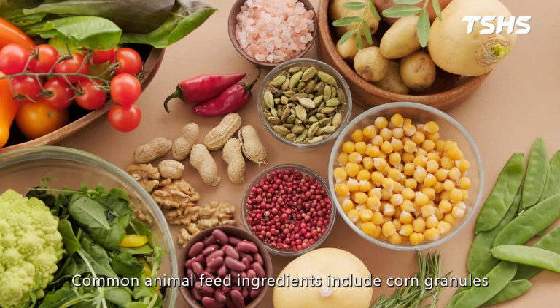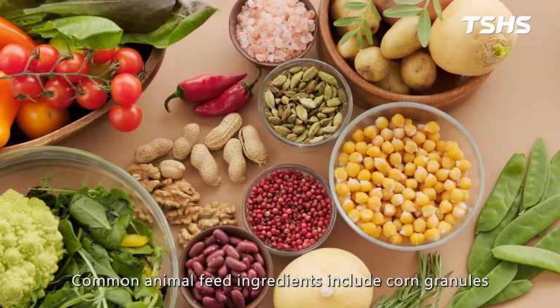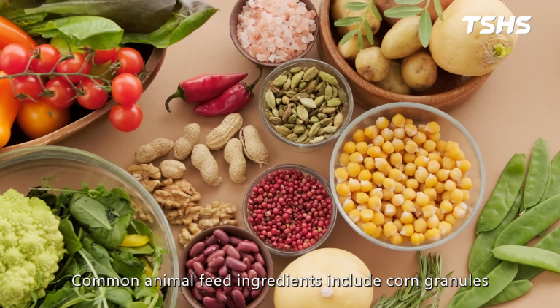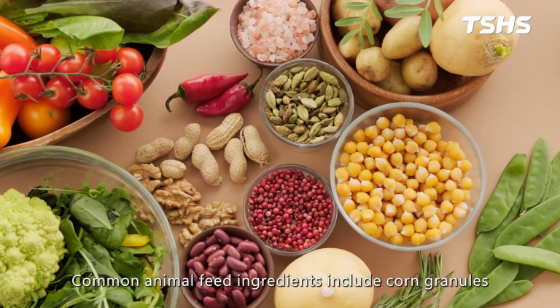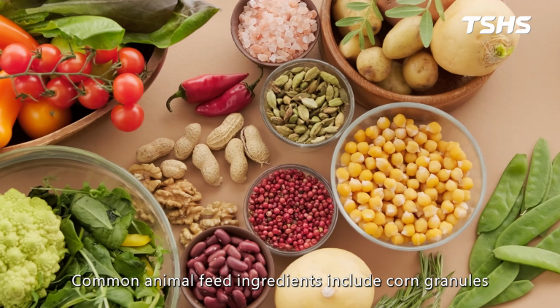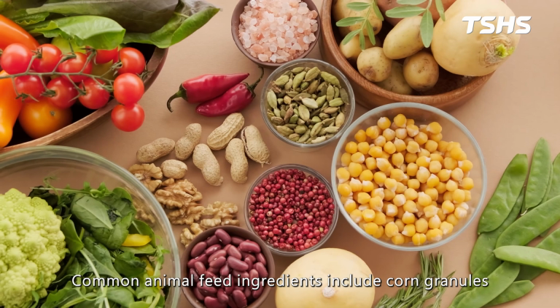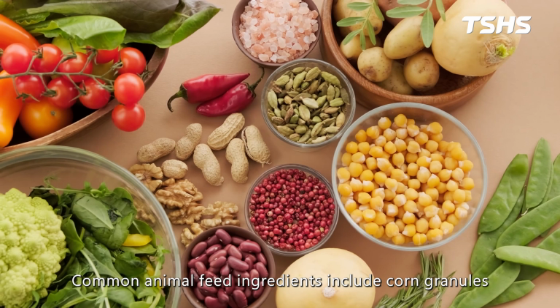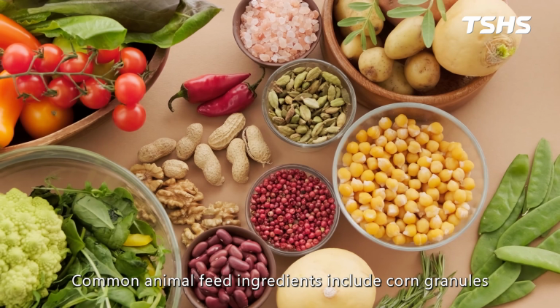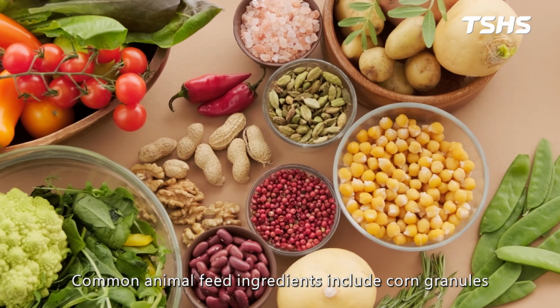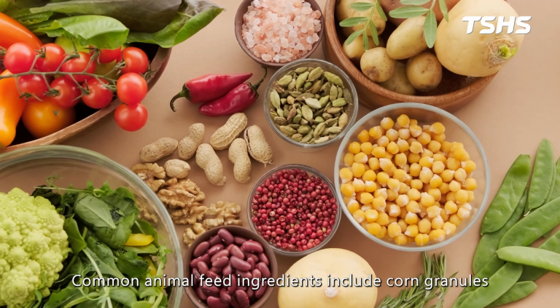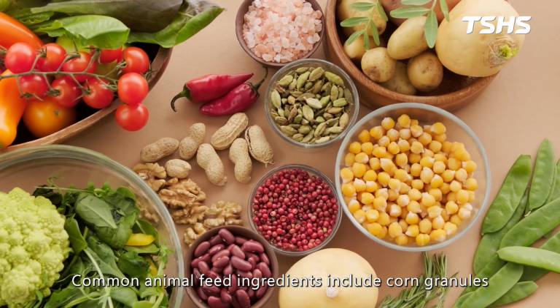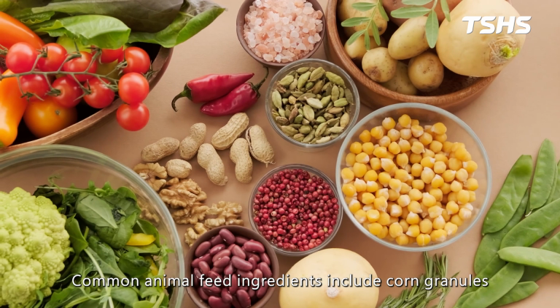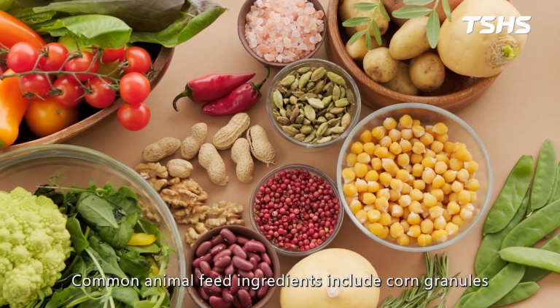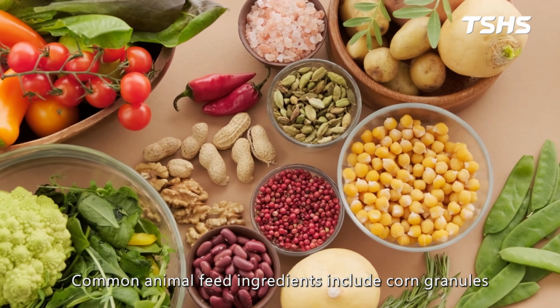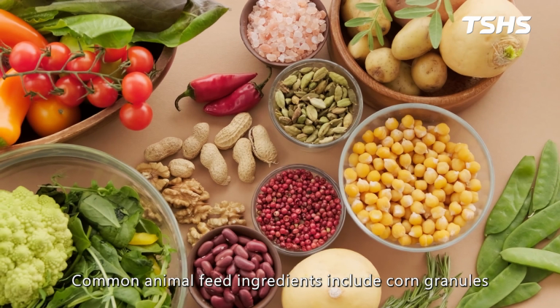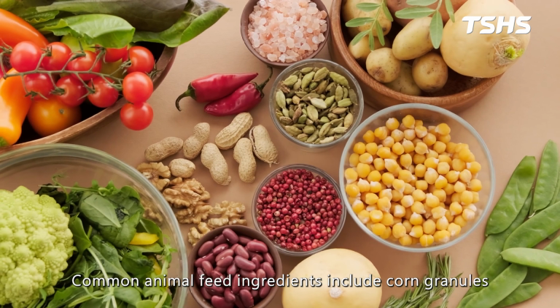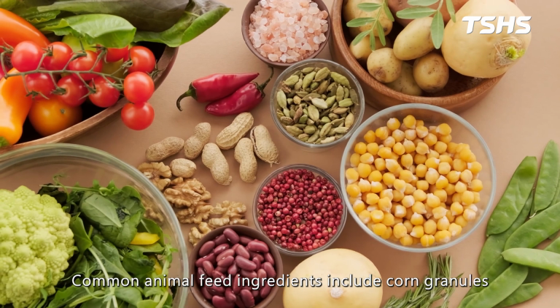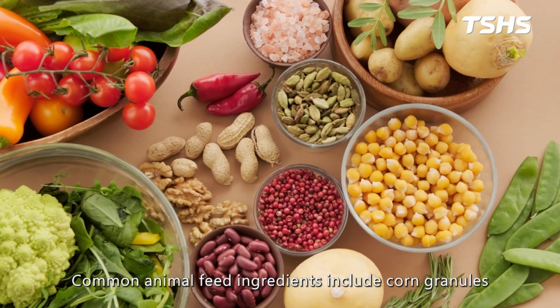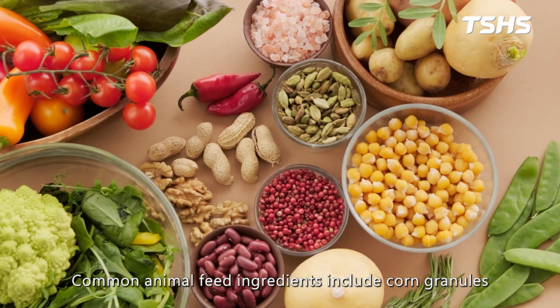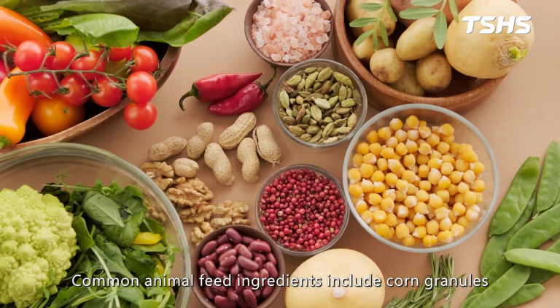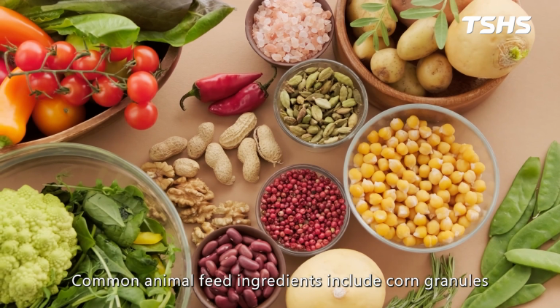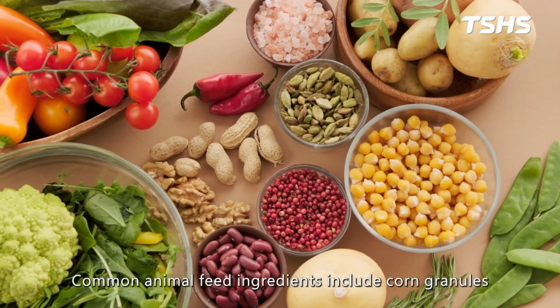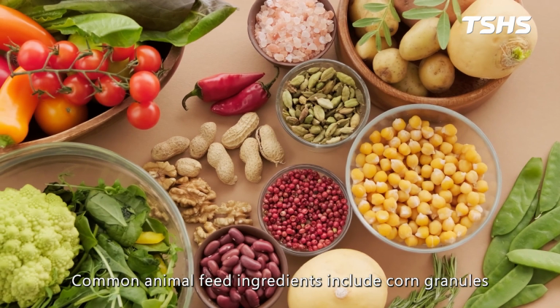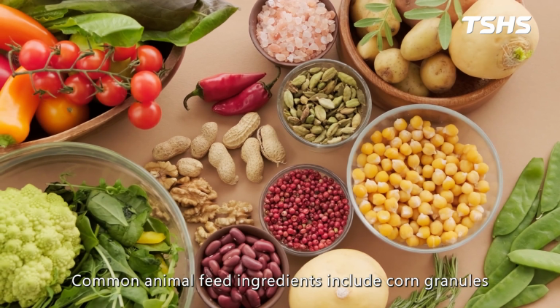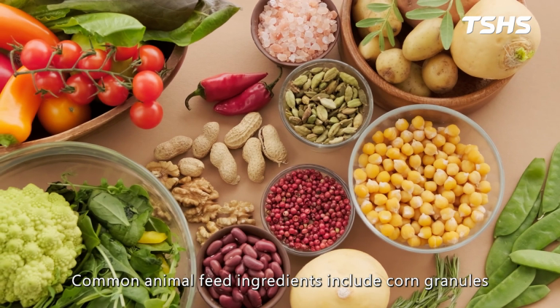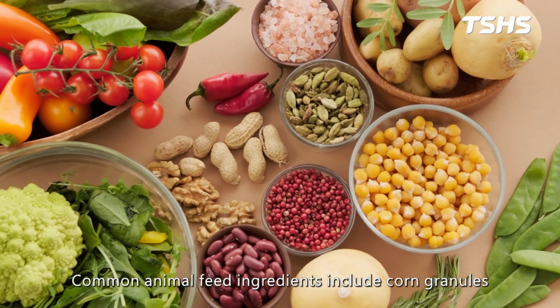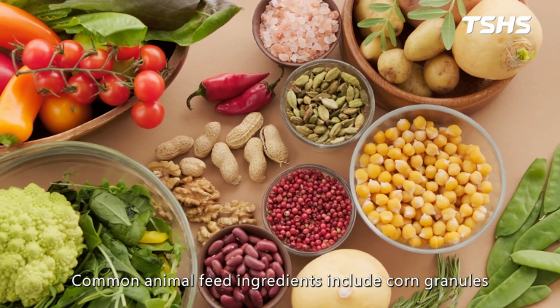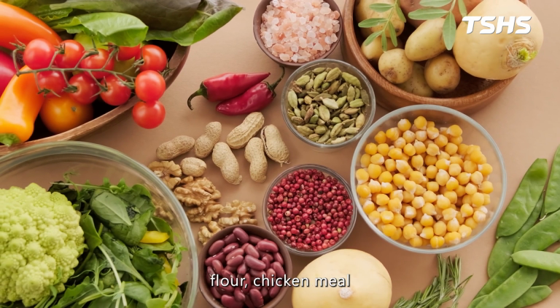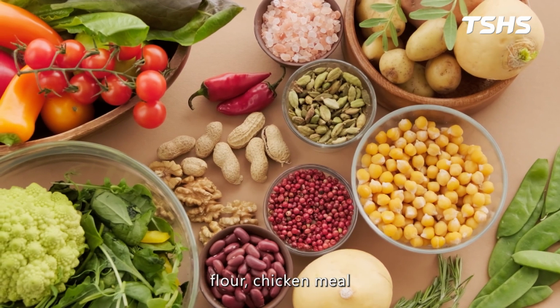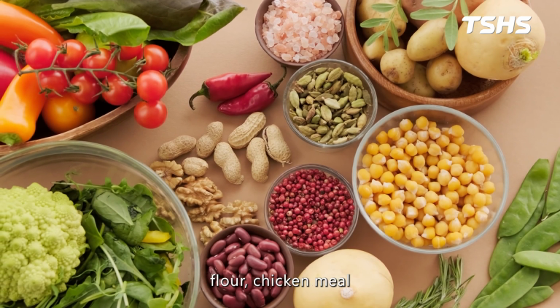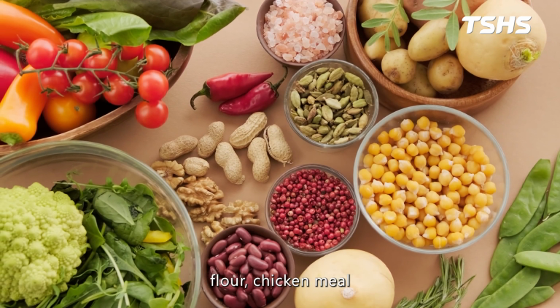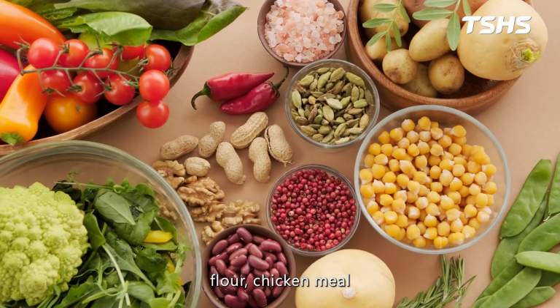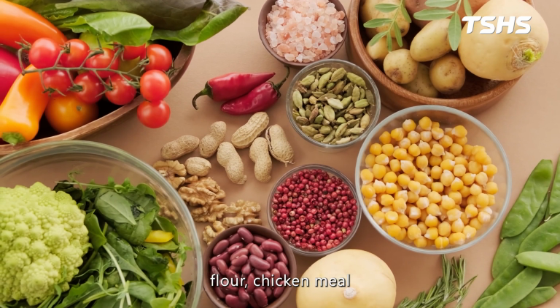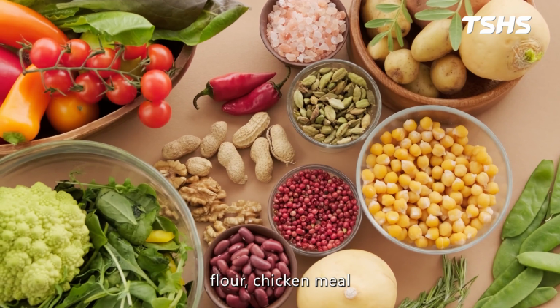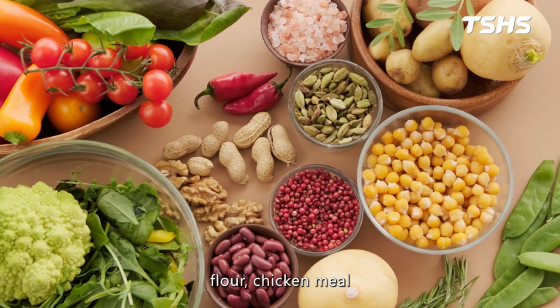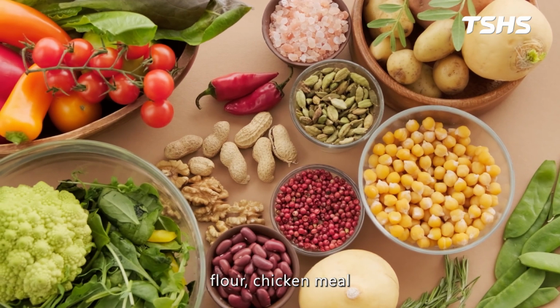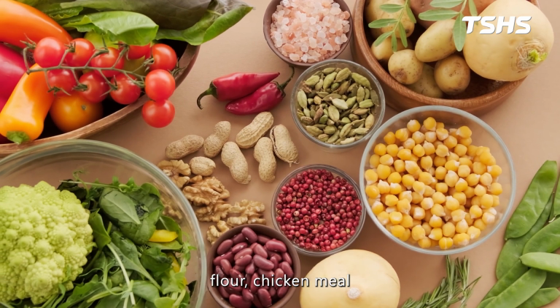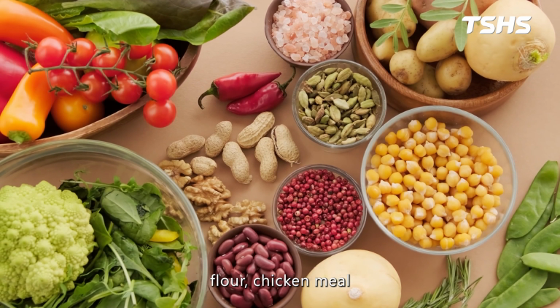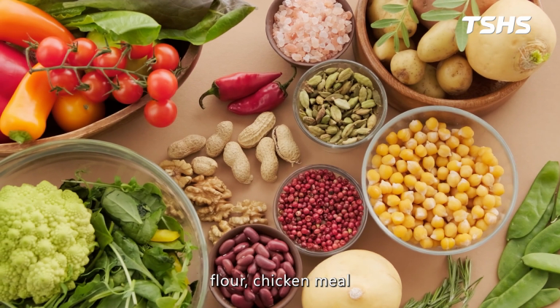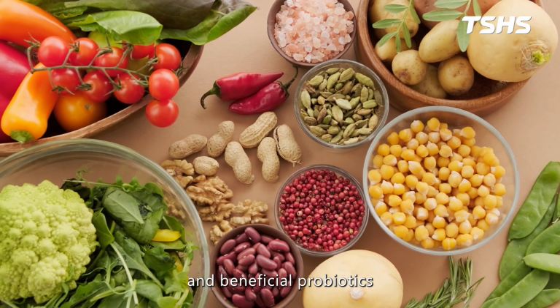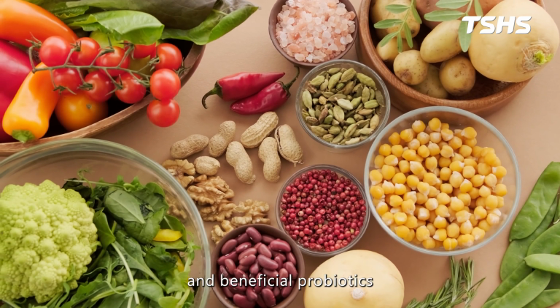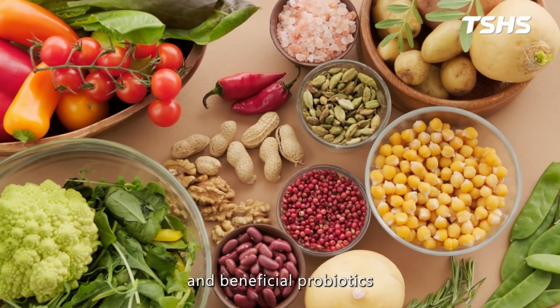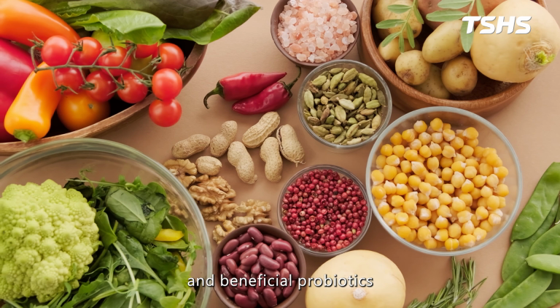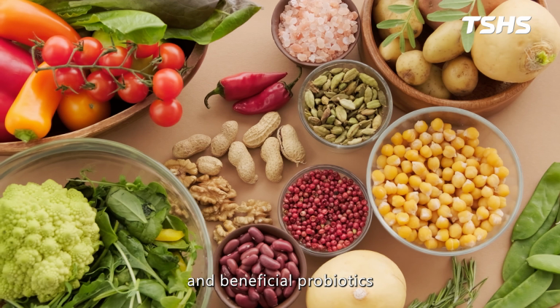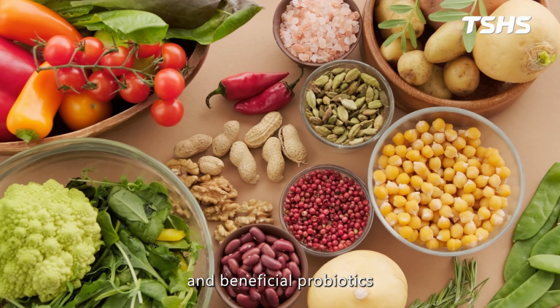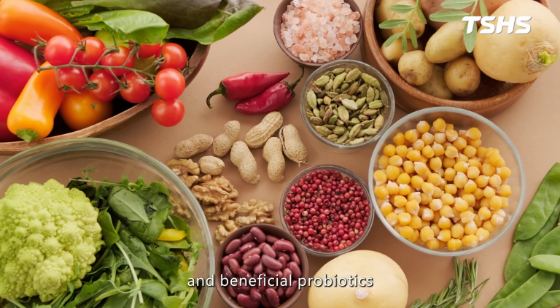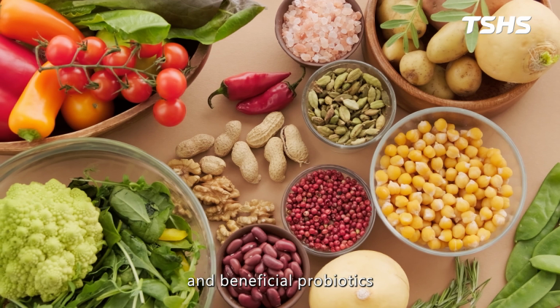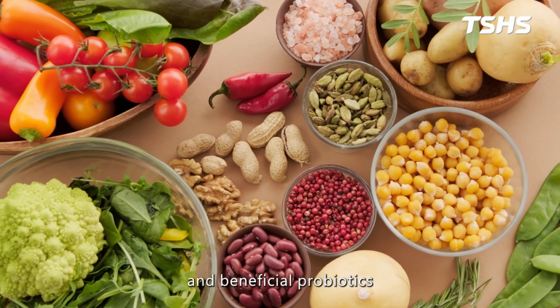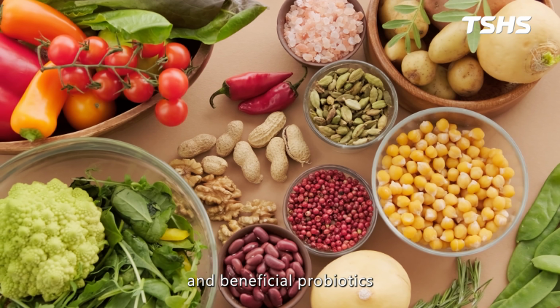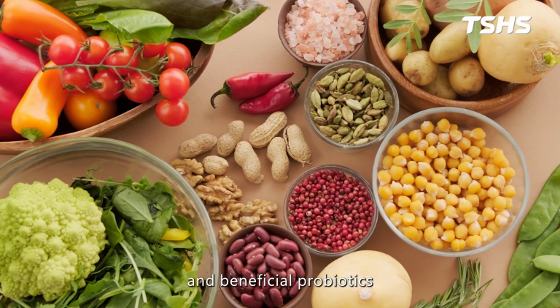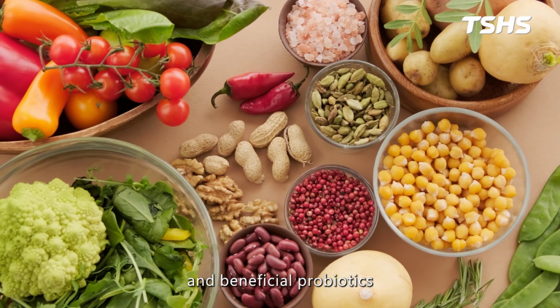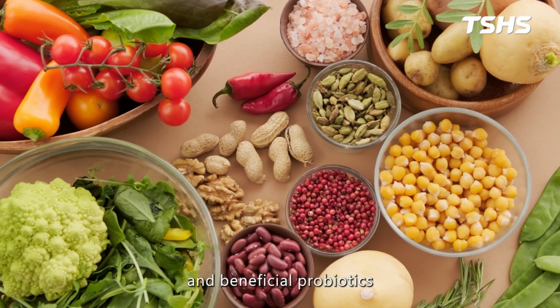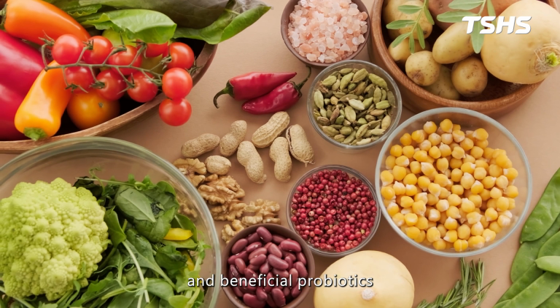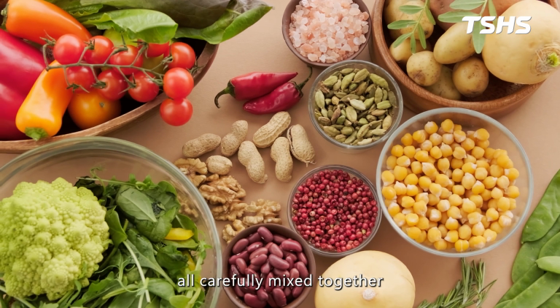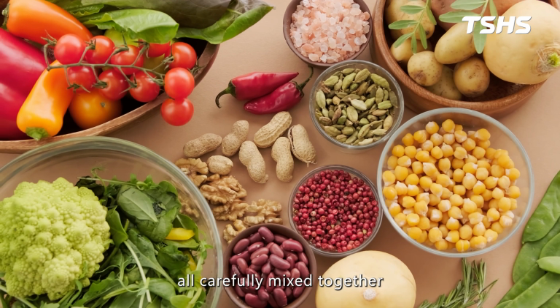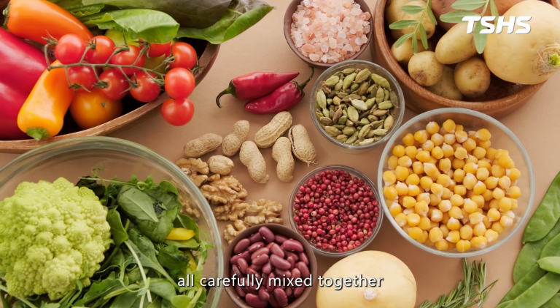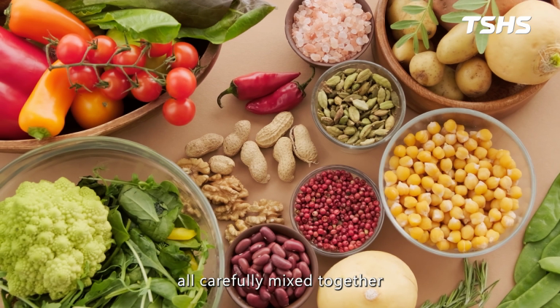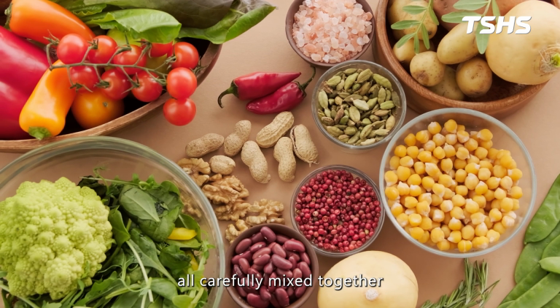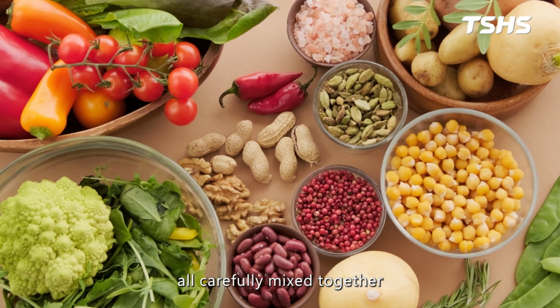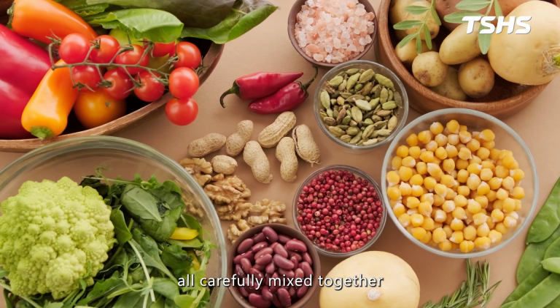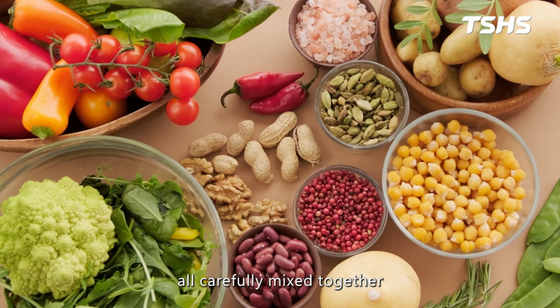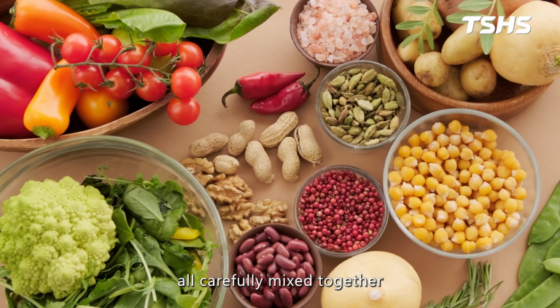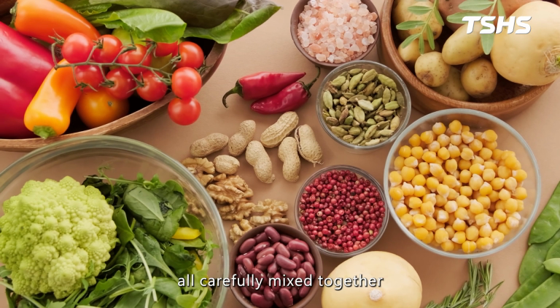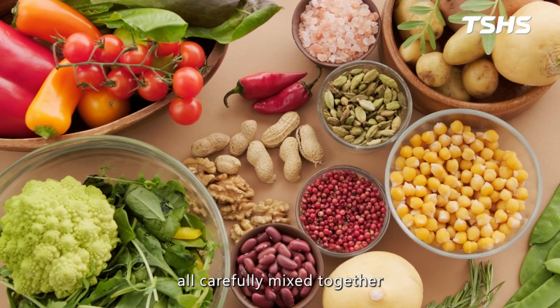Common animal feed ingredients include corn granules, flour, chicken meal, and beneficial probiotics, all carefully mixed together.